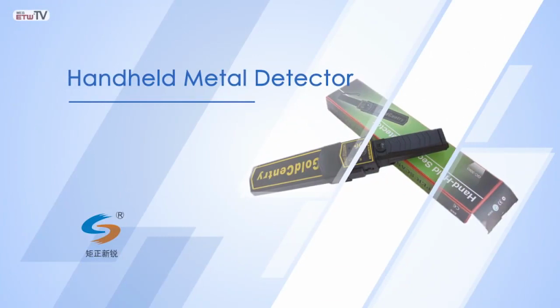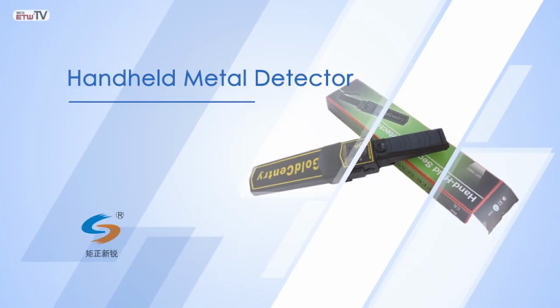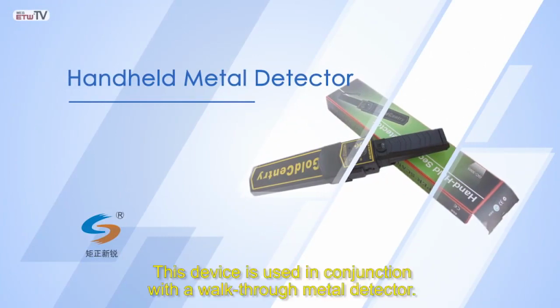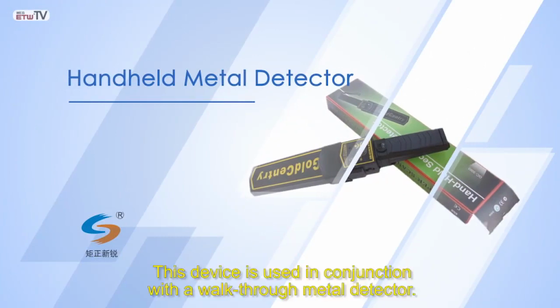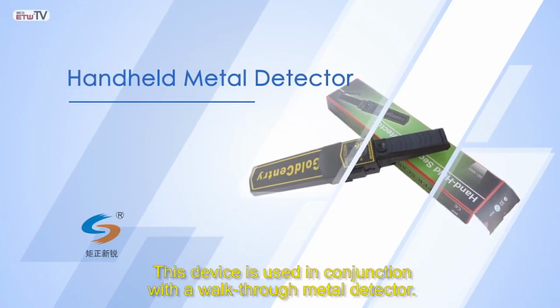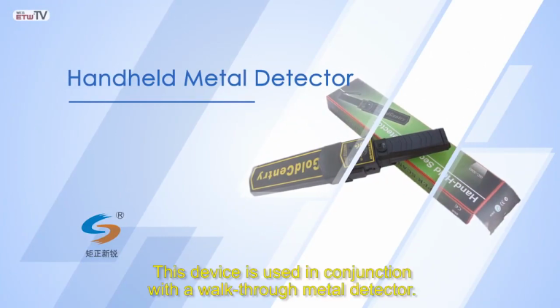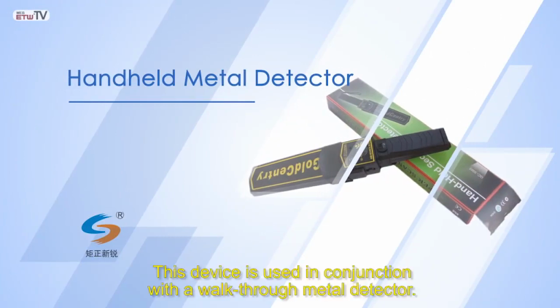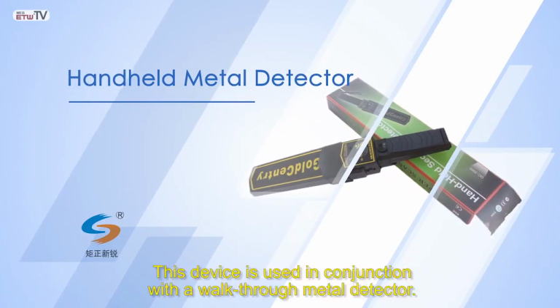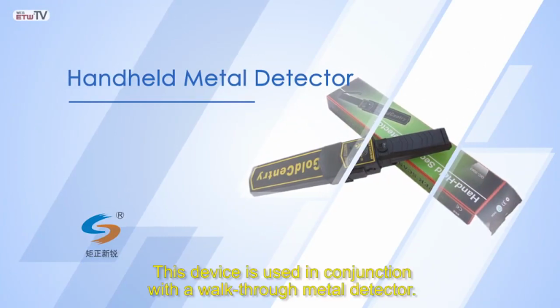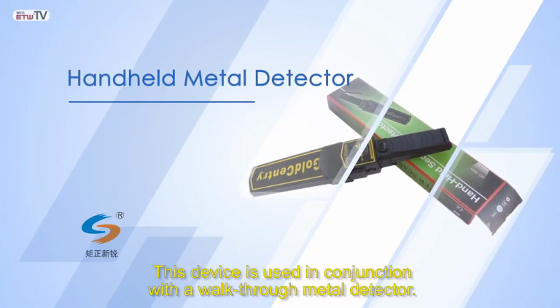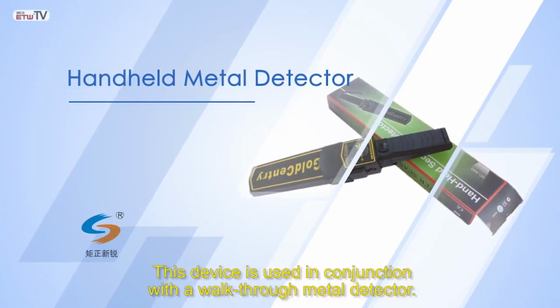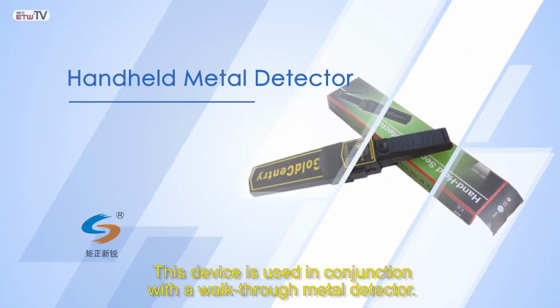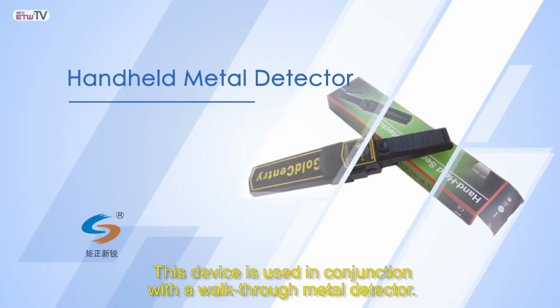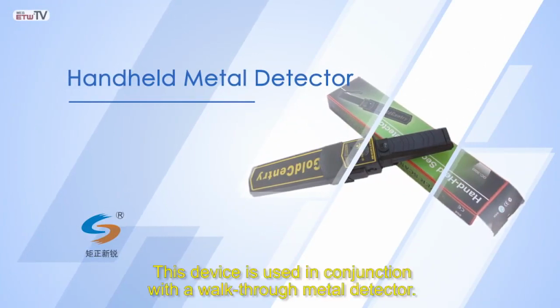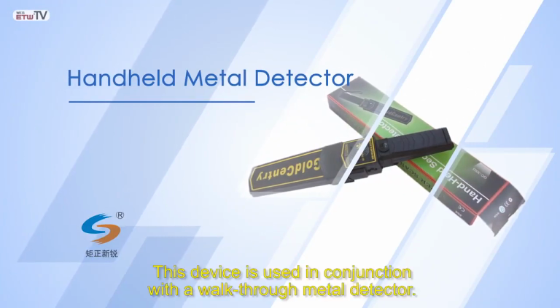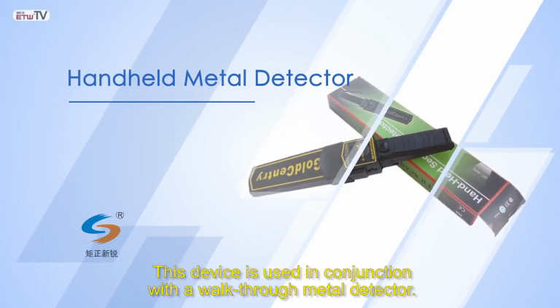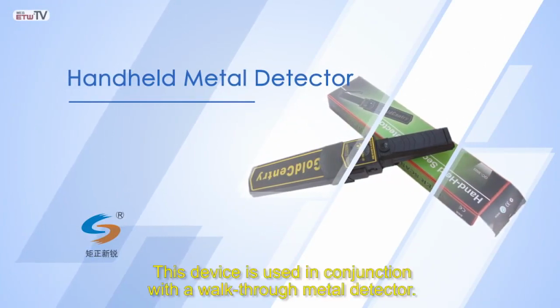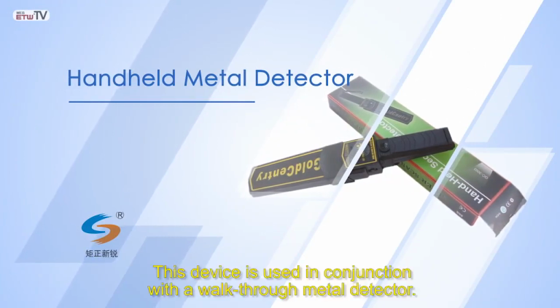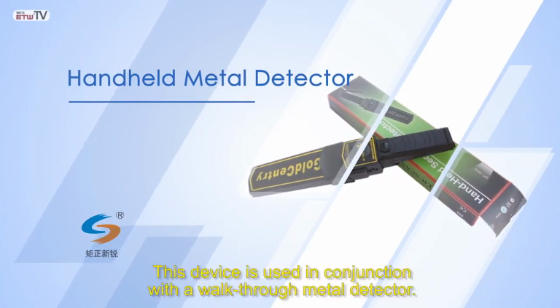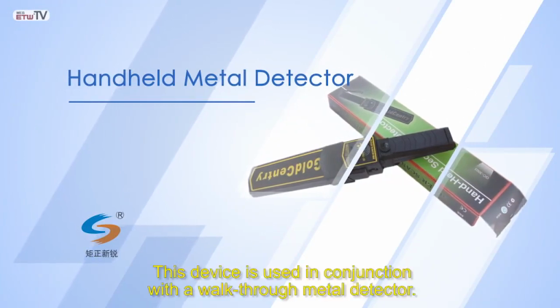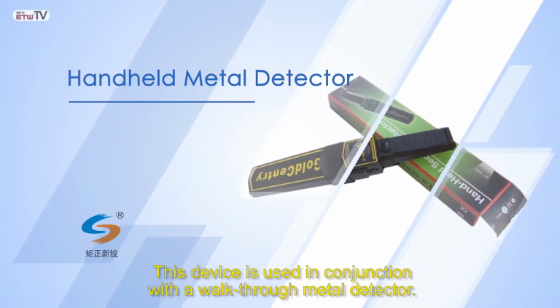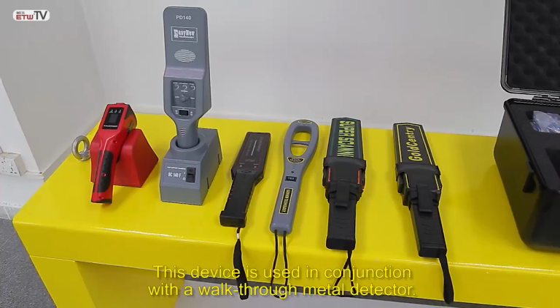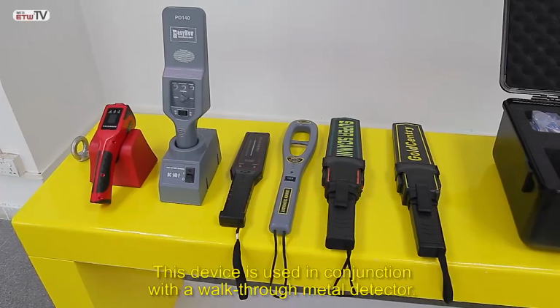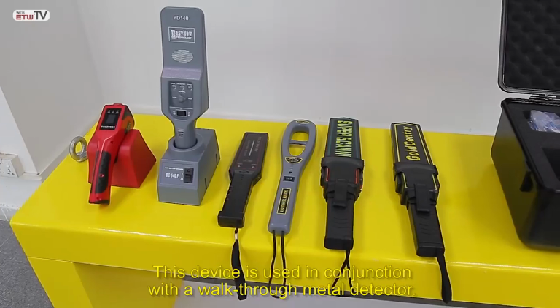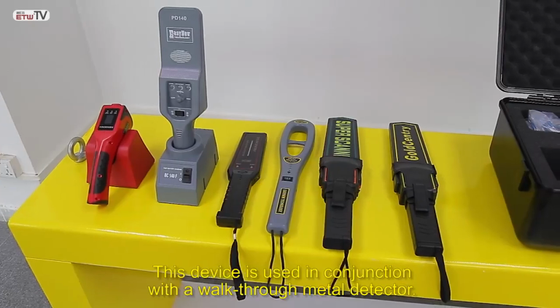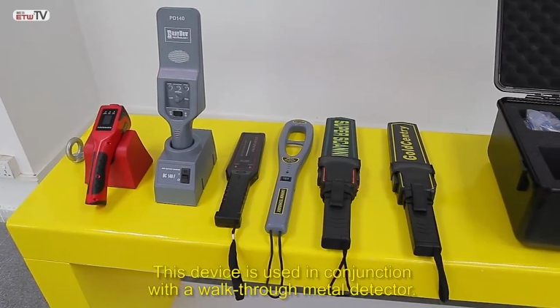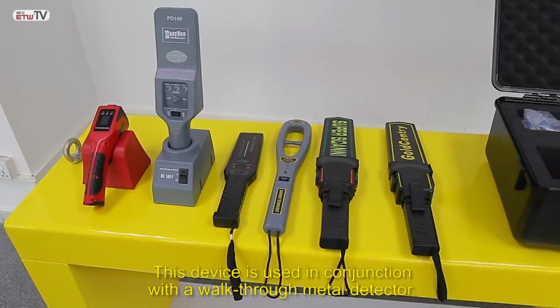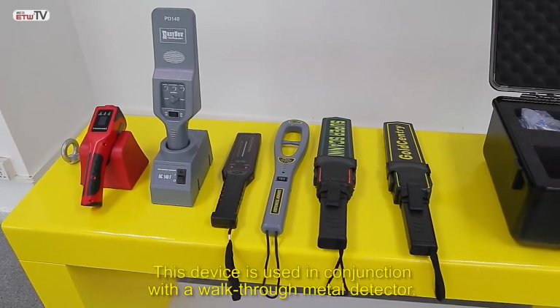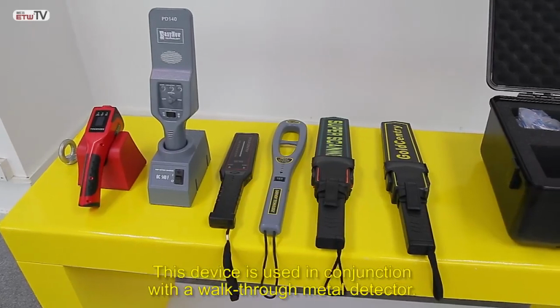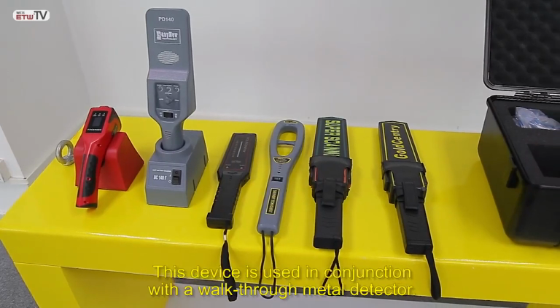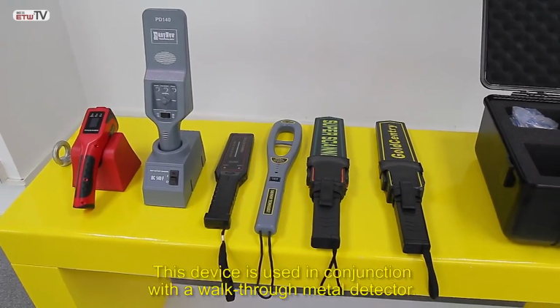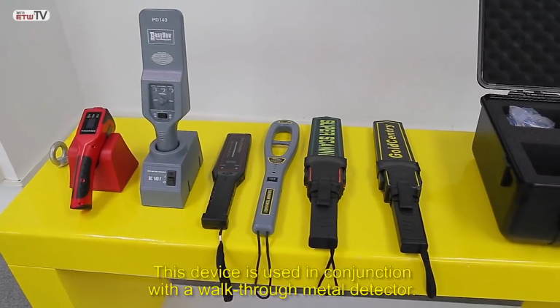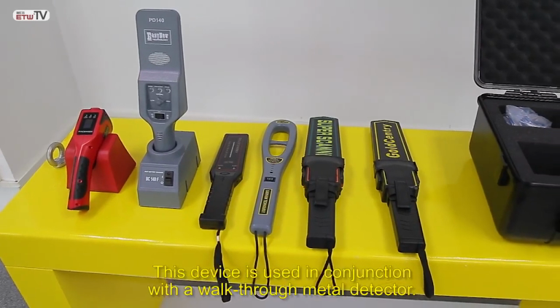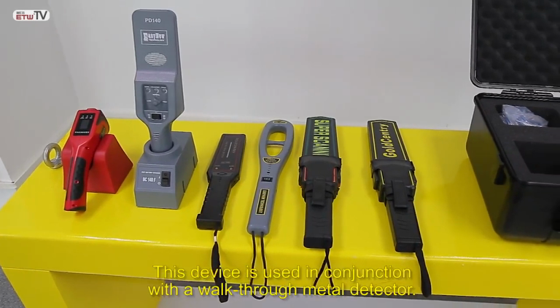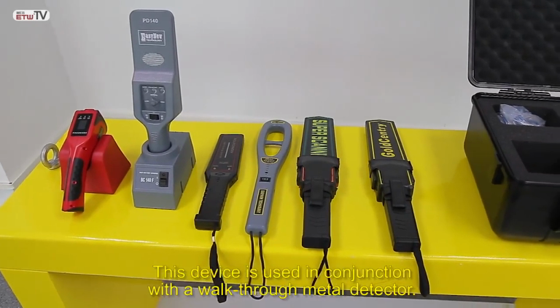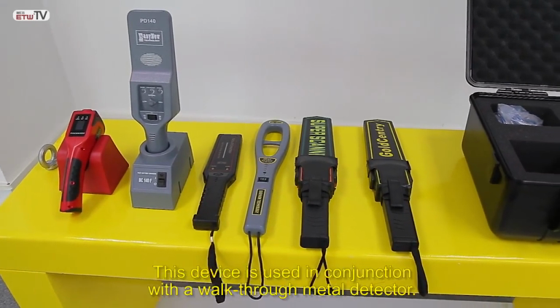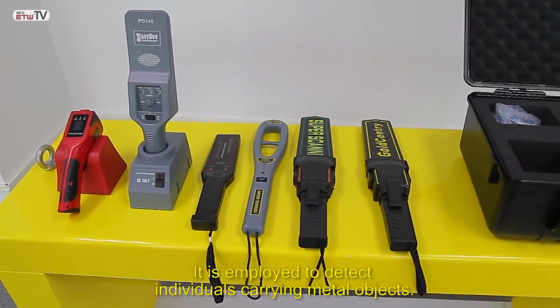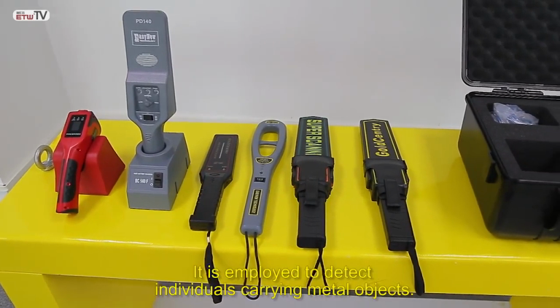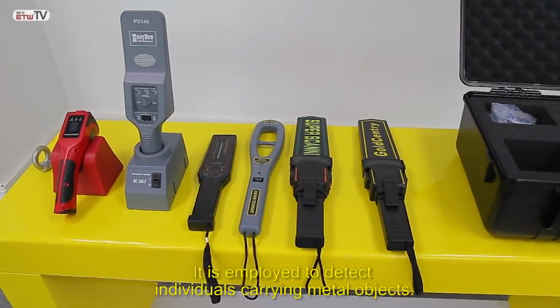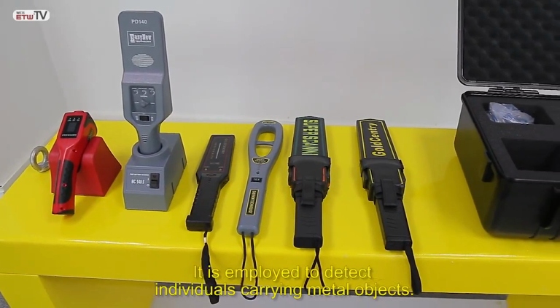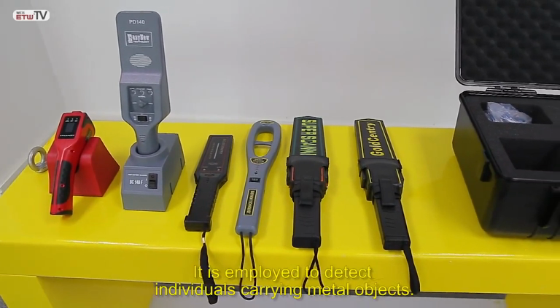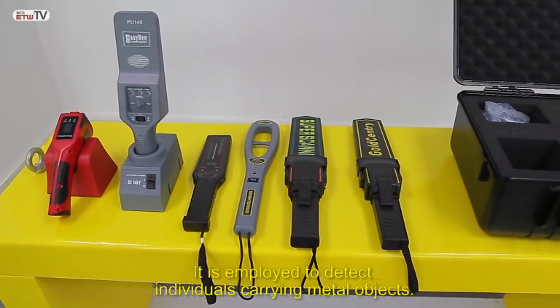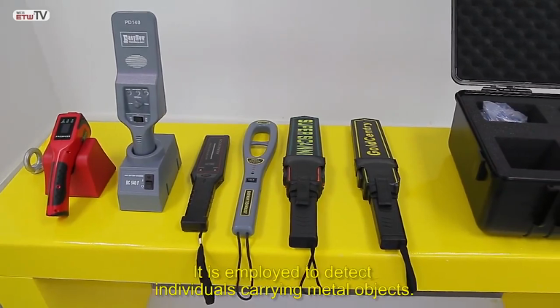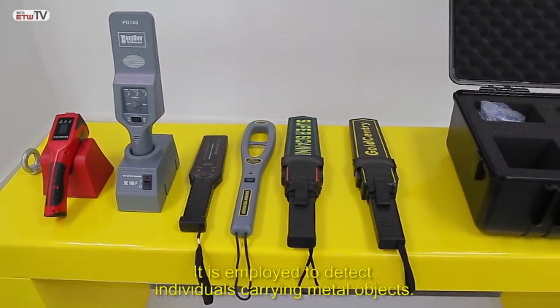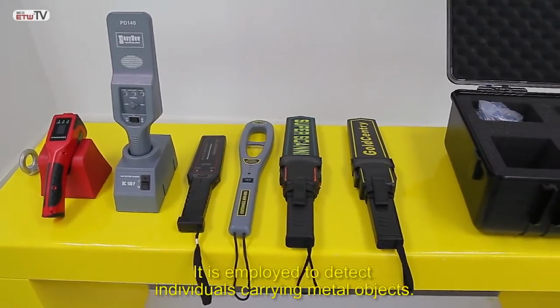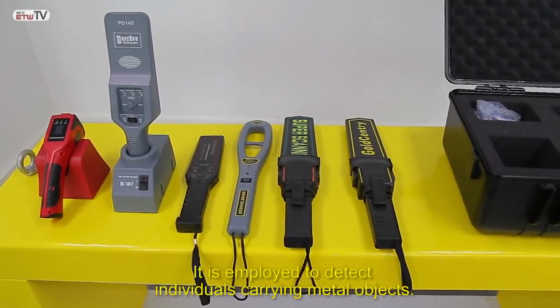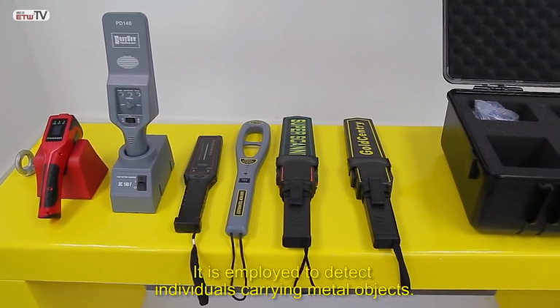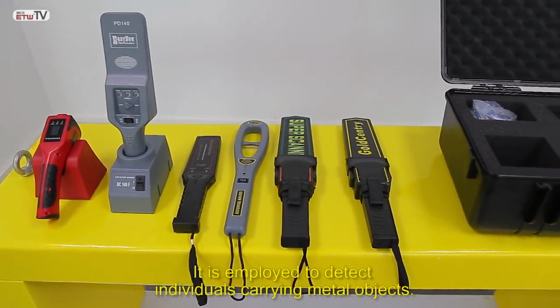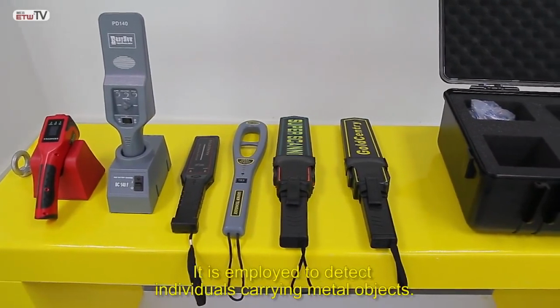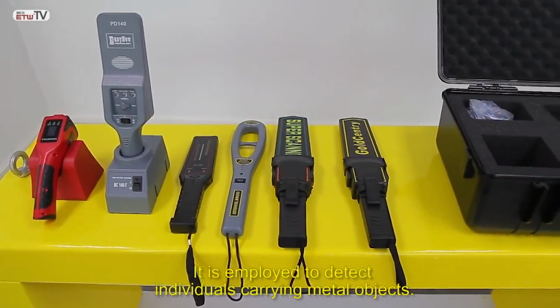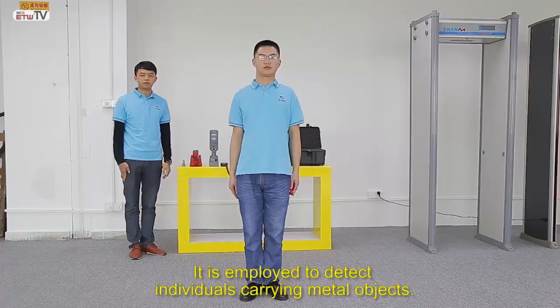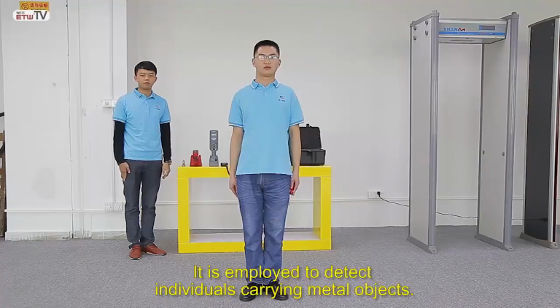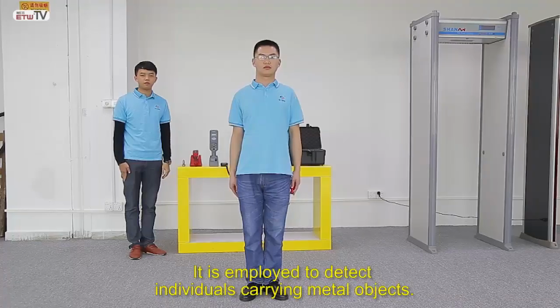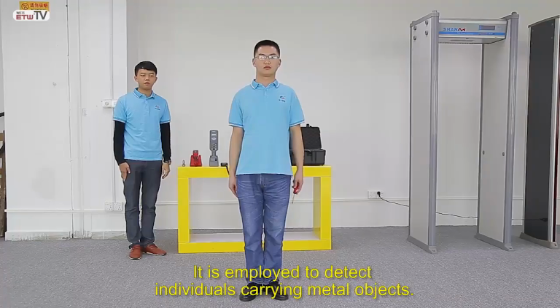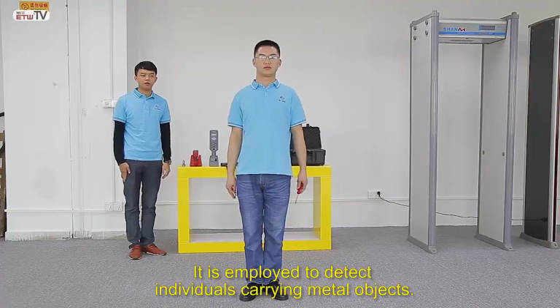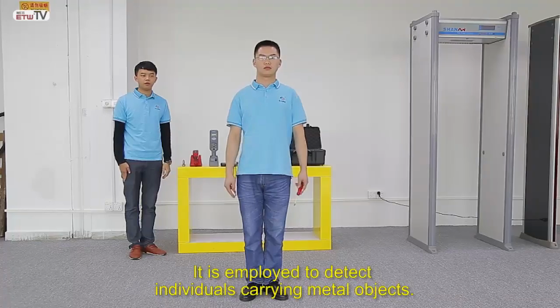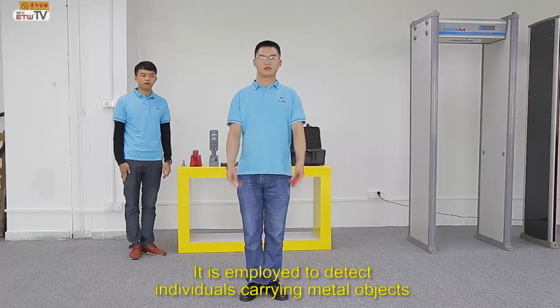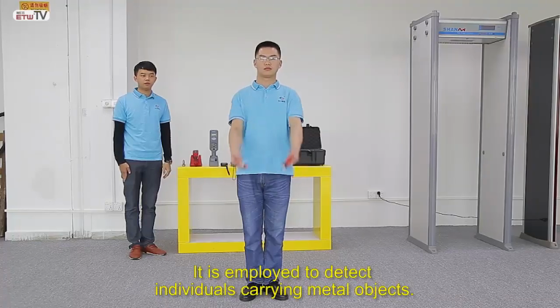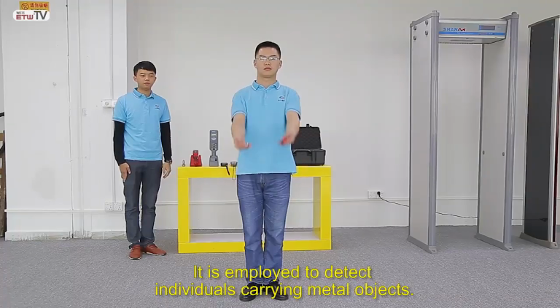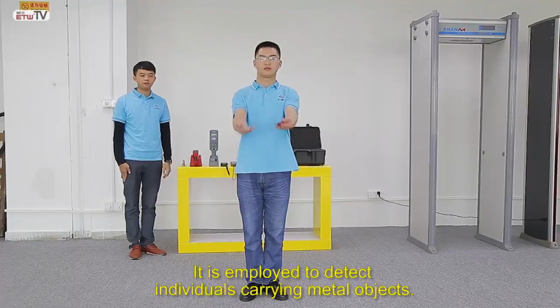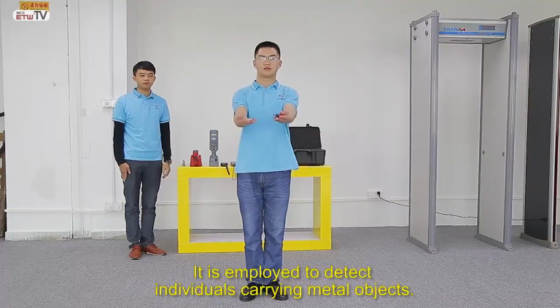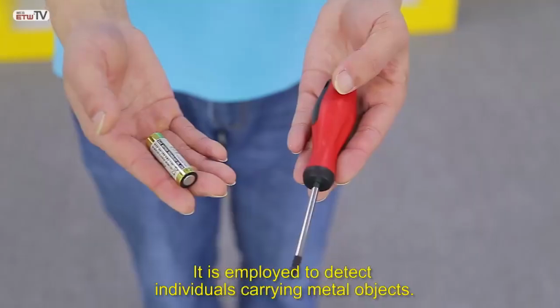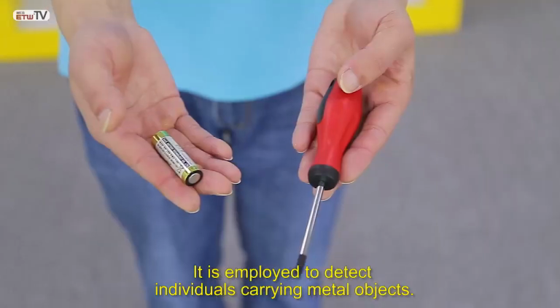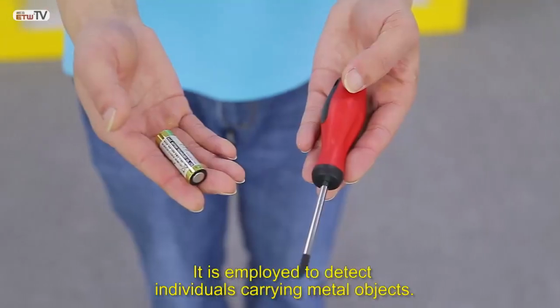This device is used in conjunction with a walkthrough metal detector. It is employed to detect individuals carrying metal objects.